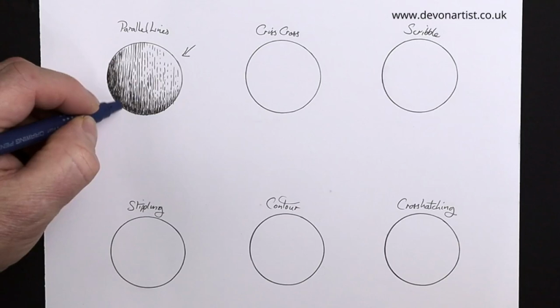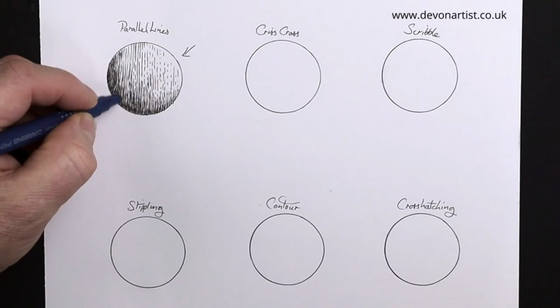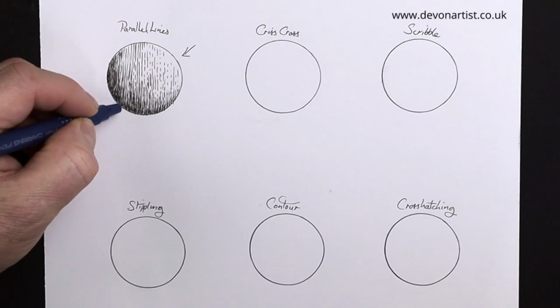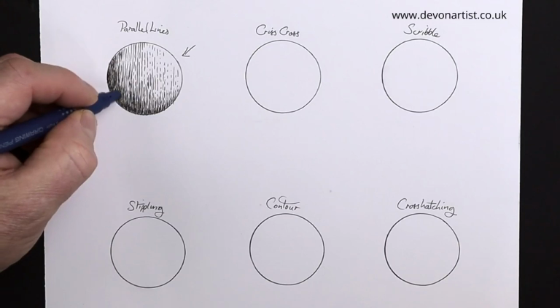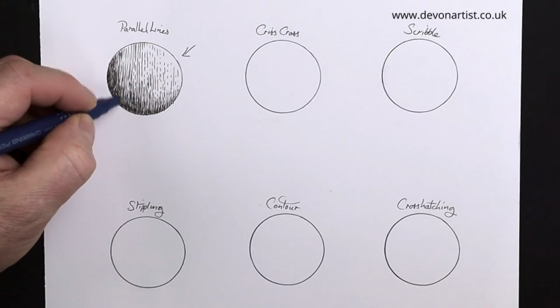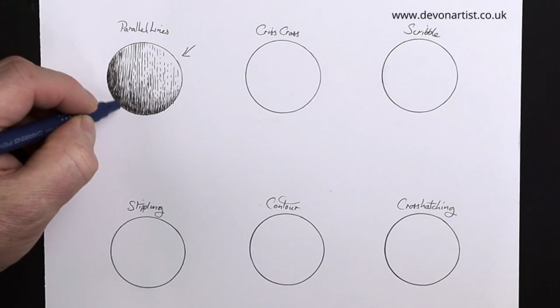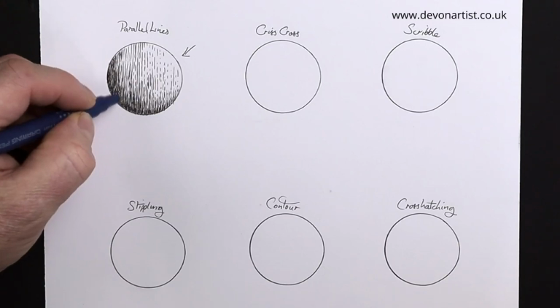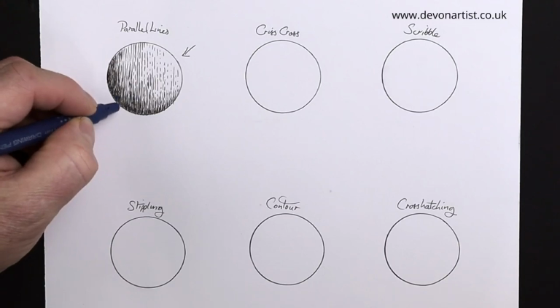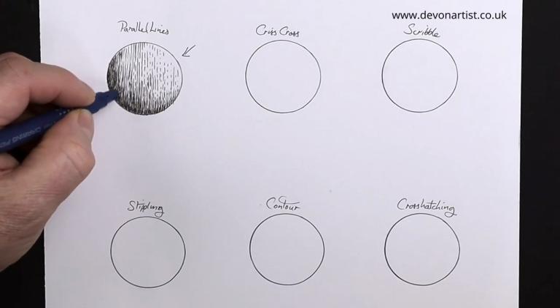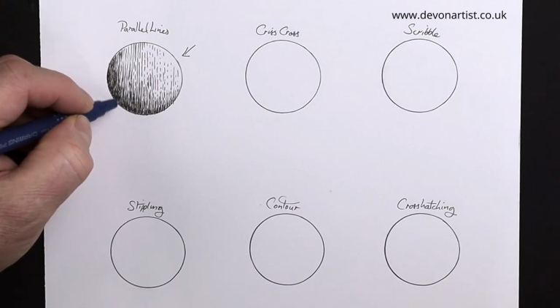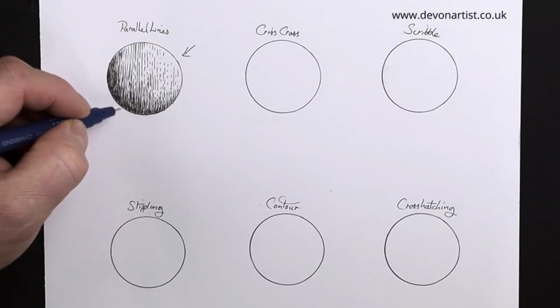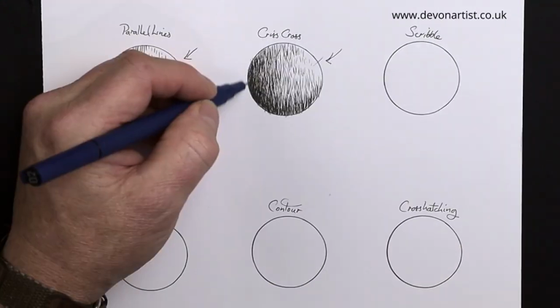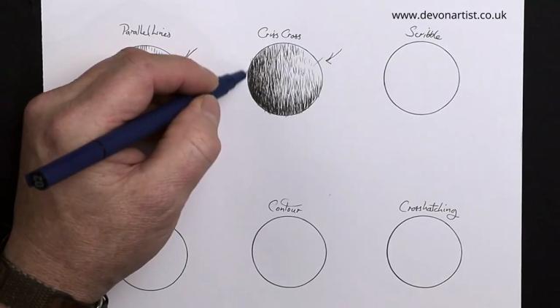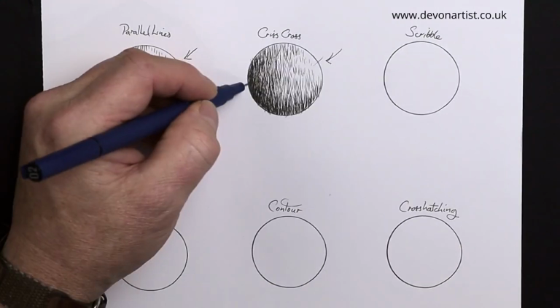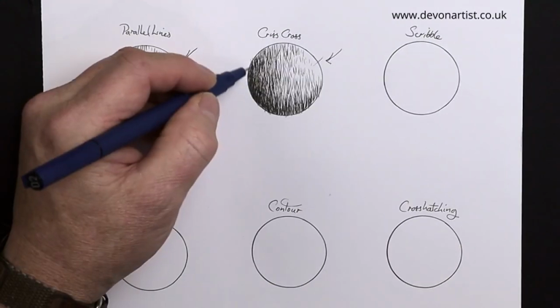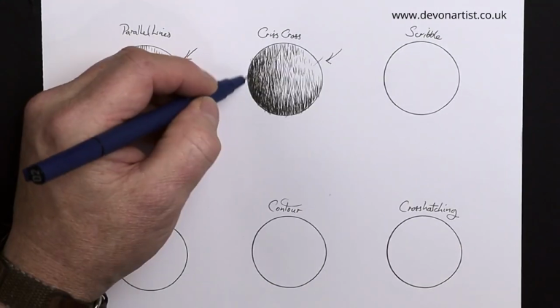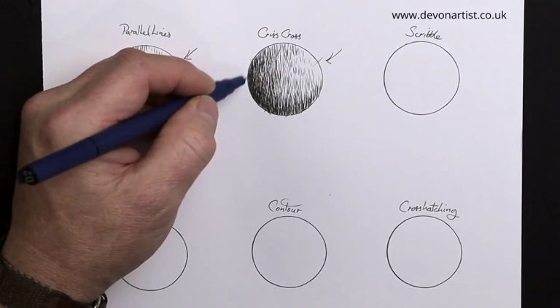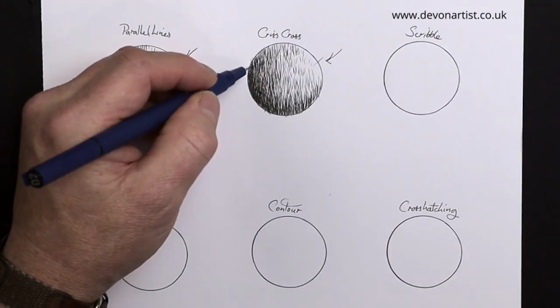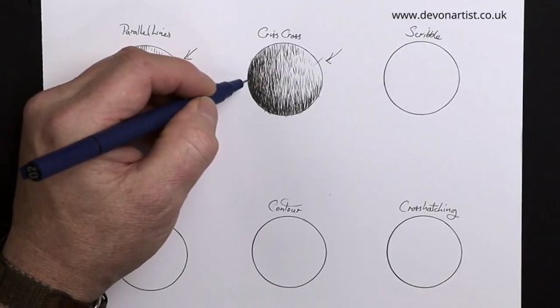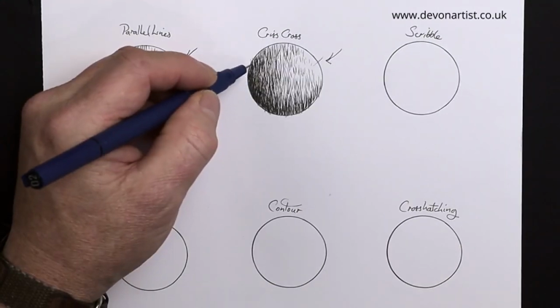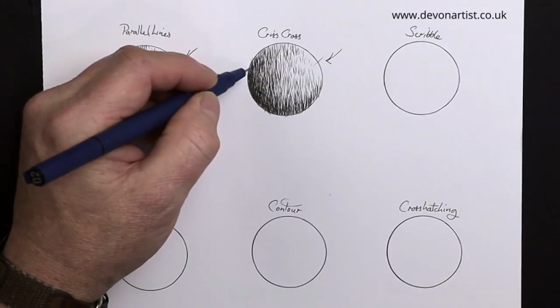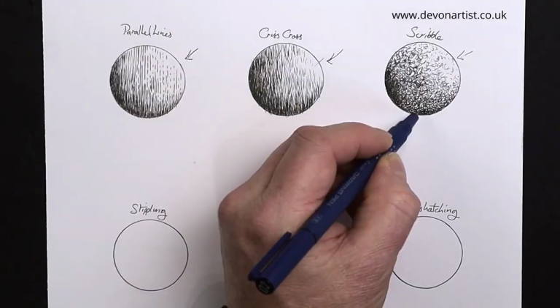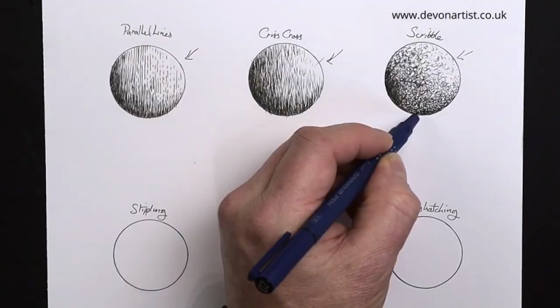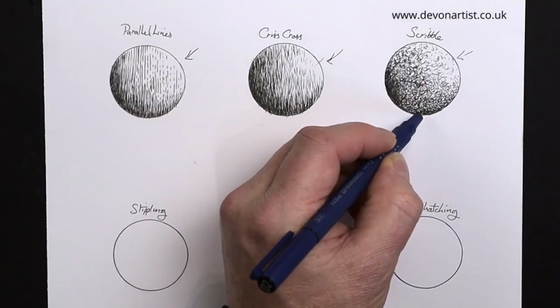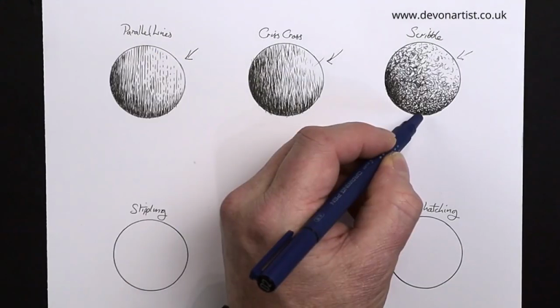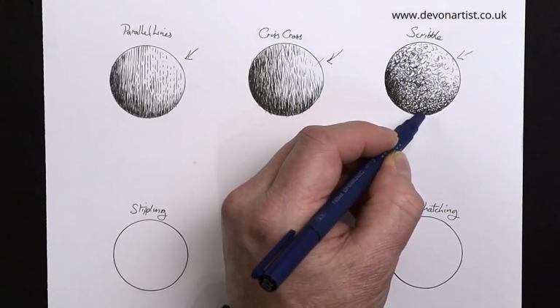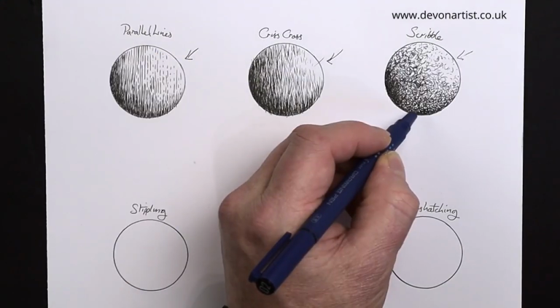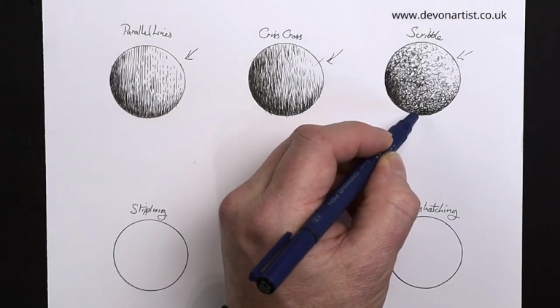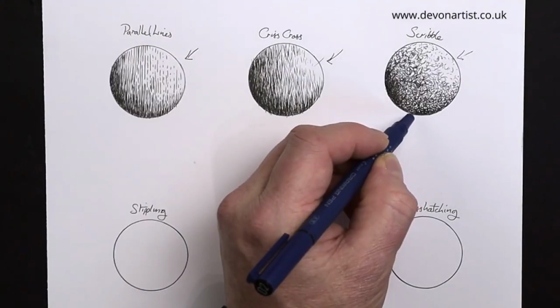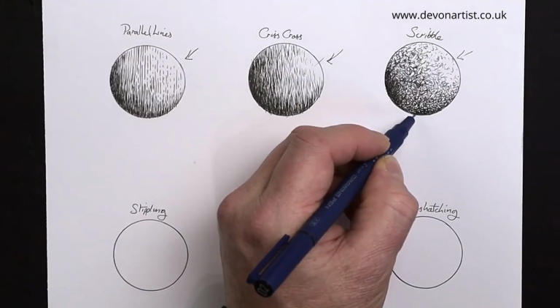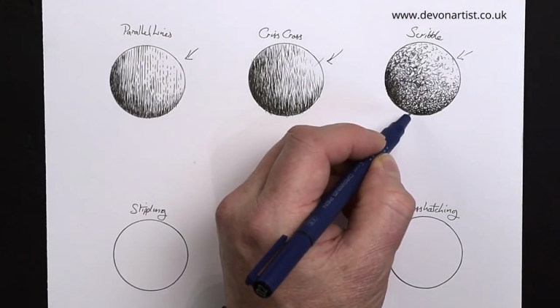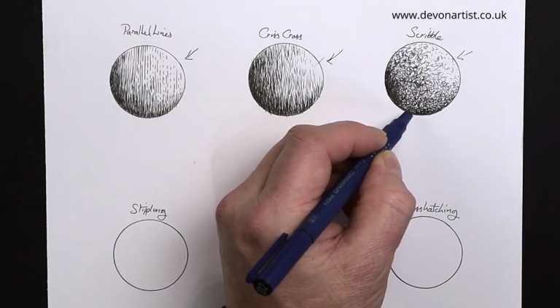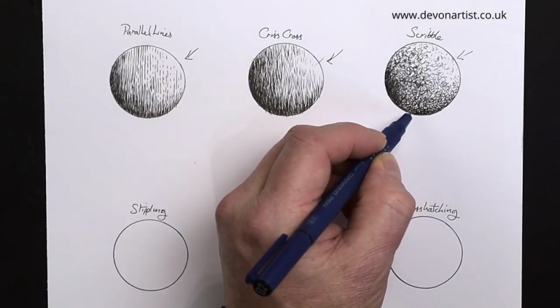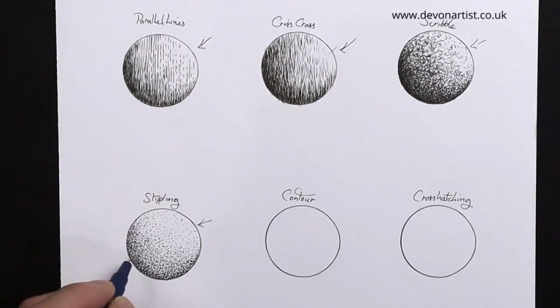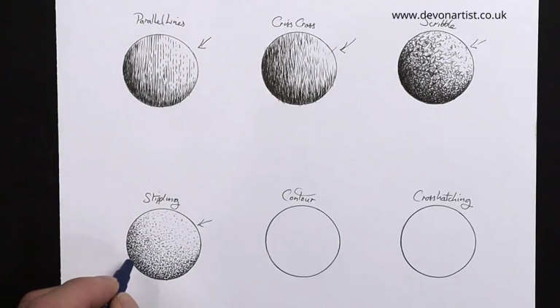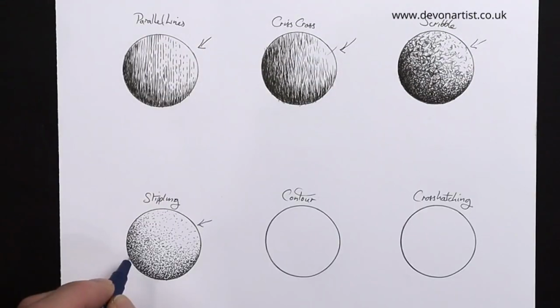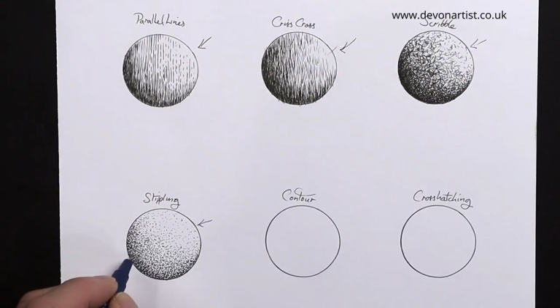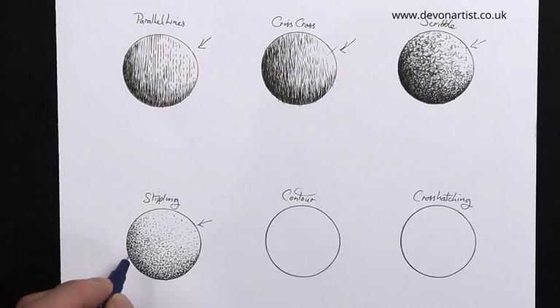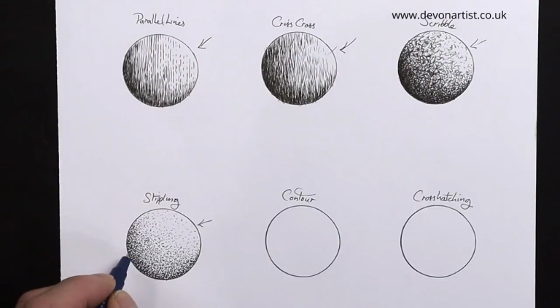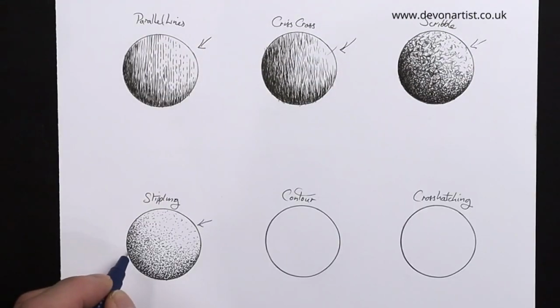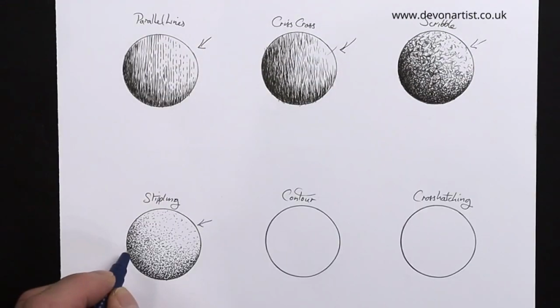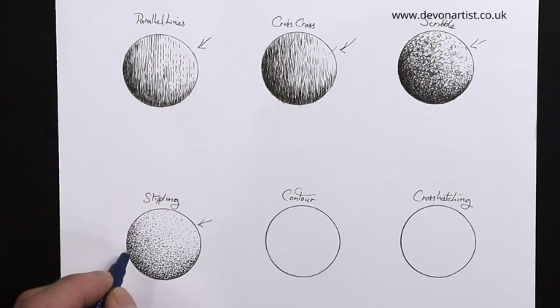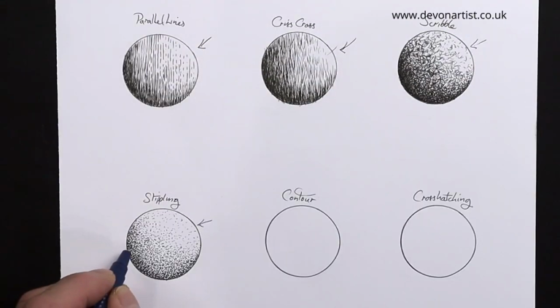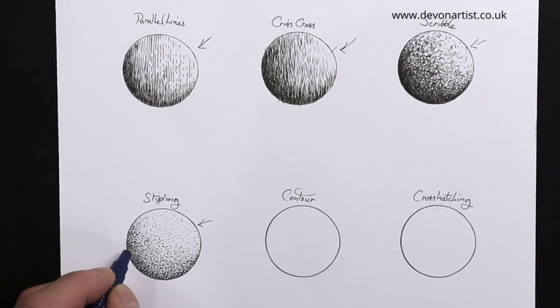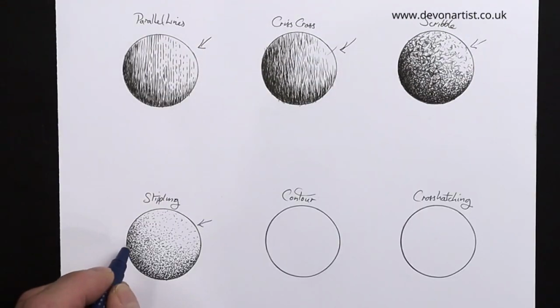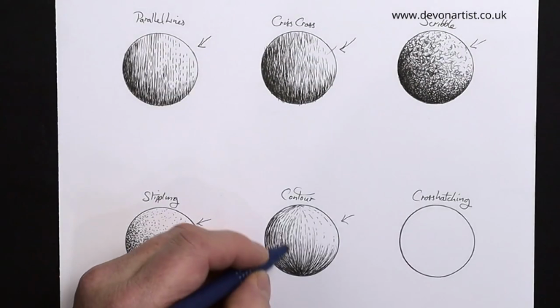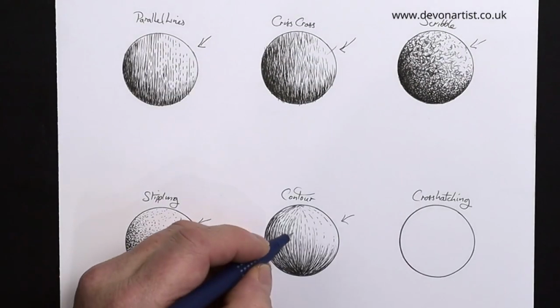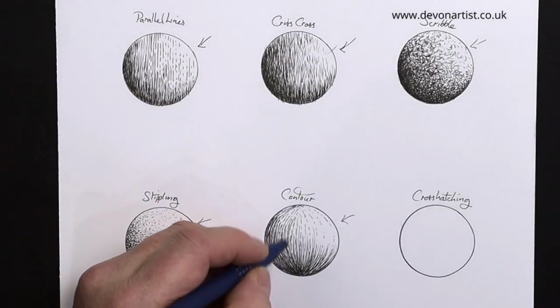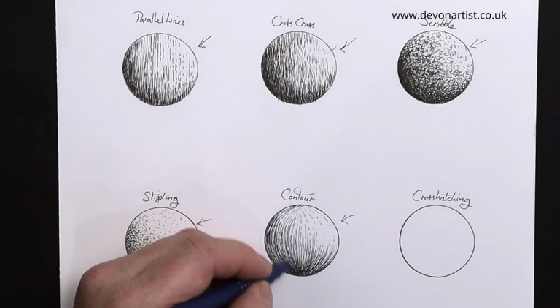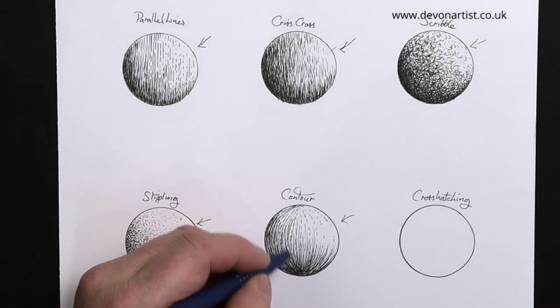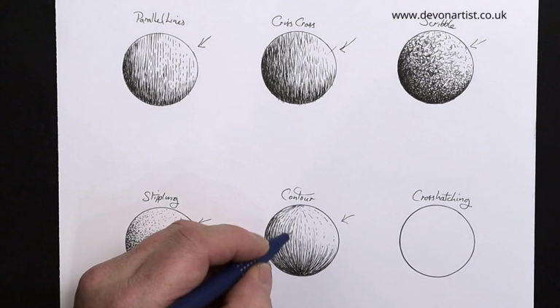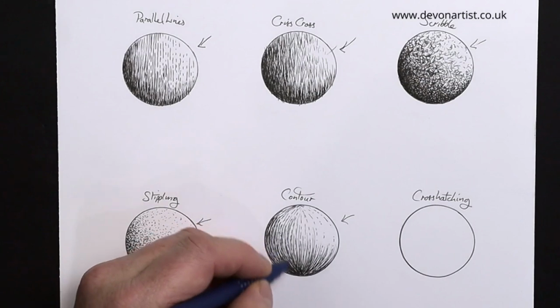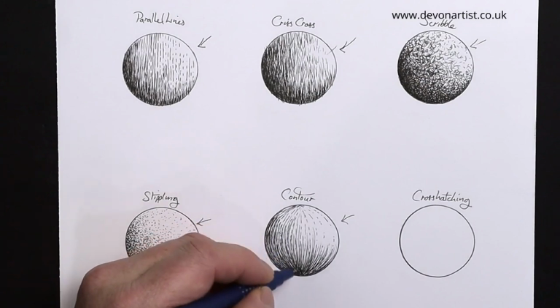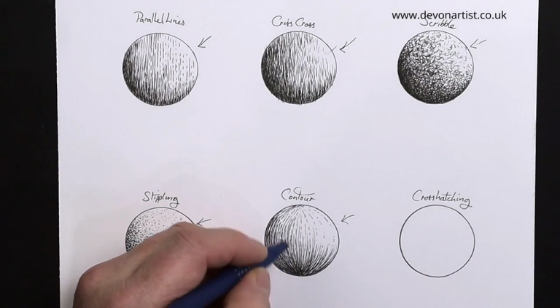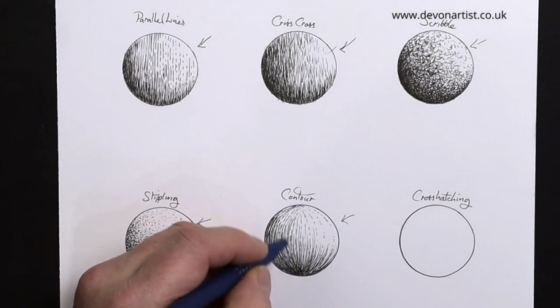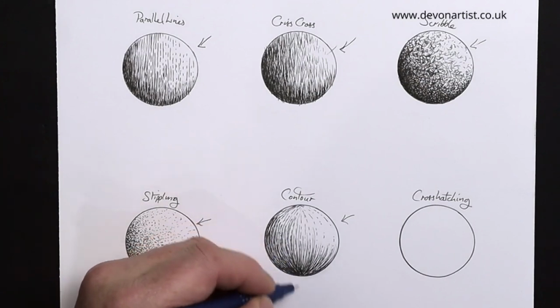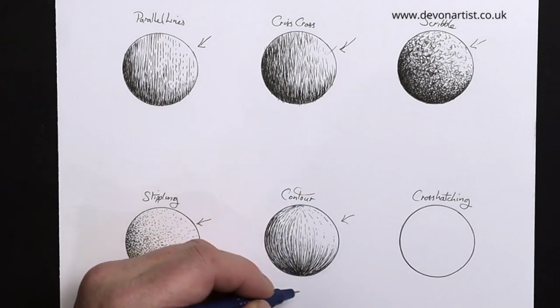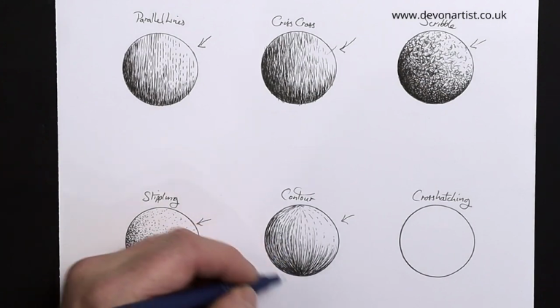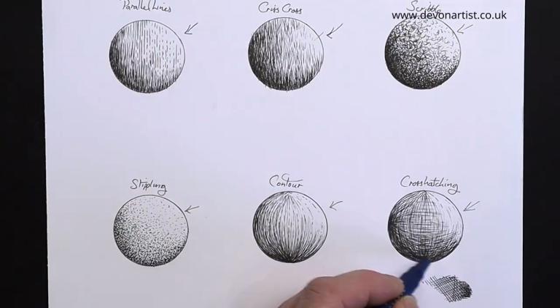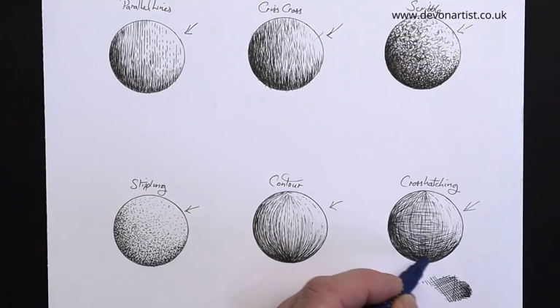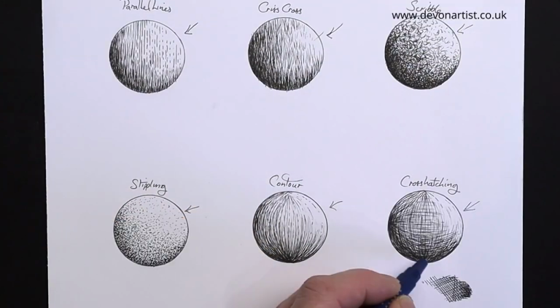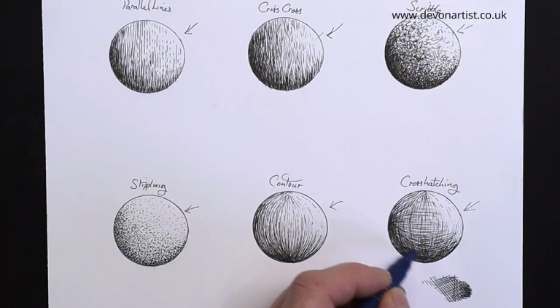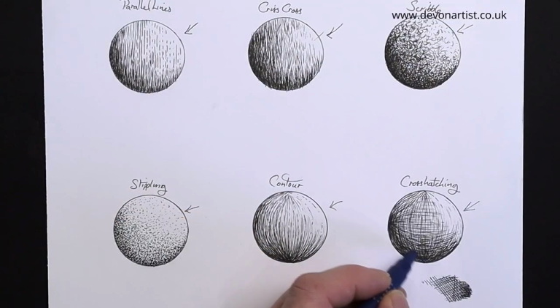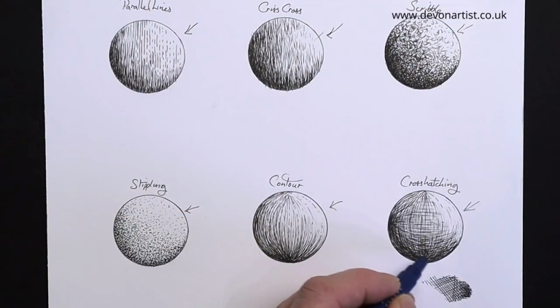Today I'm going to show you six different basic pen and ink techniques. So let's get the pens out and get started.